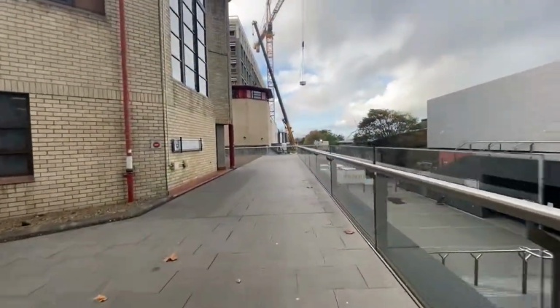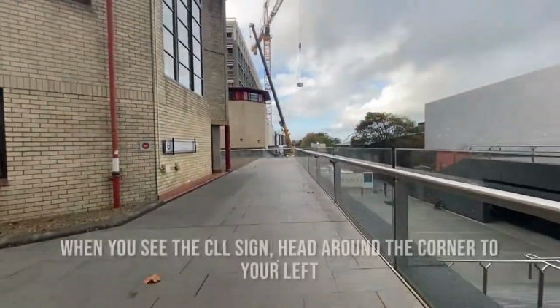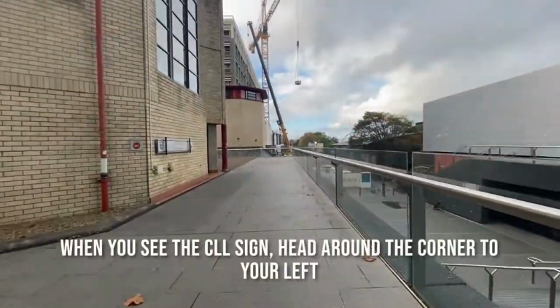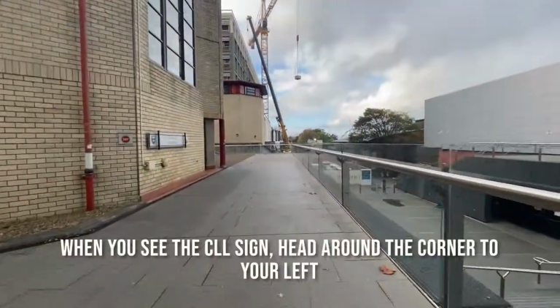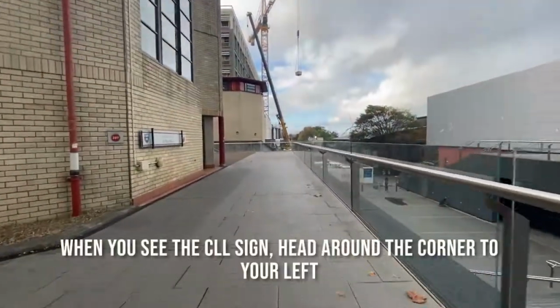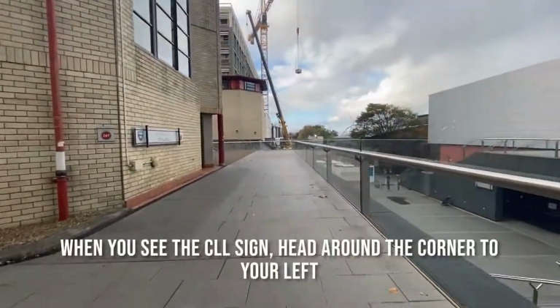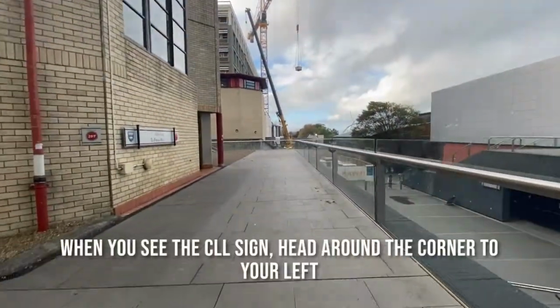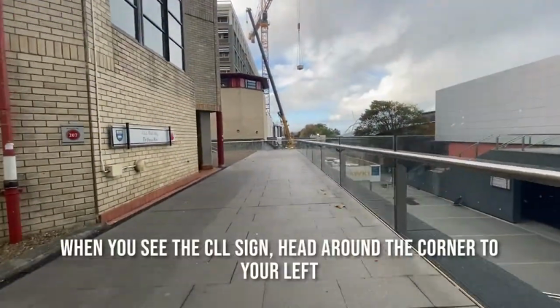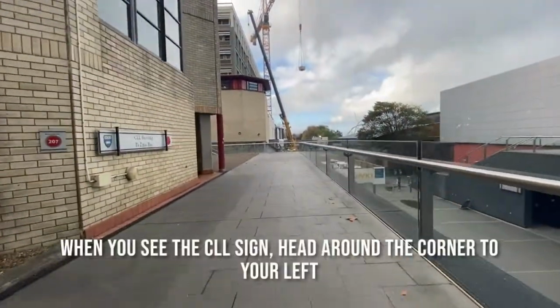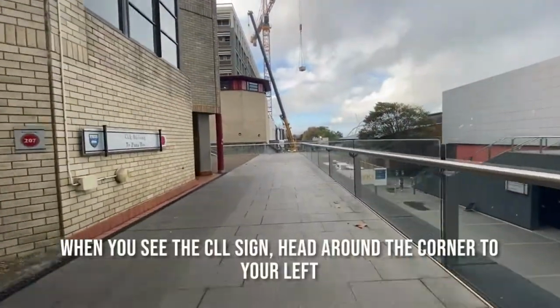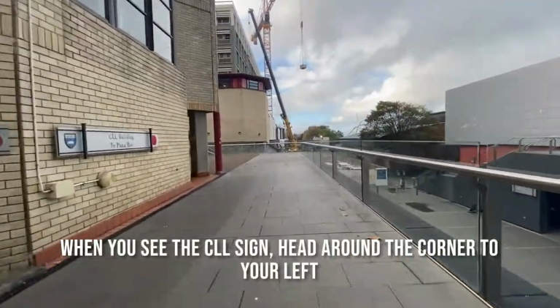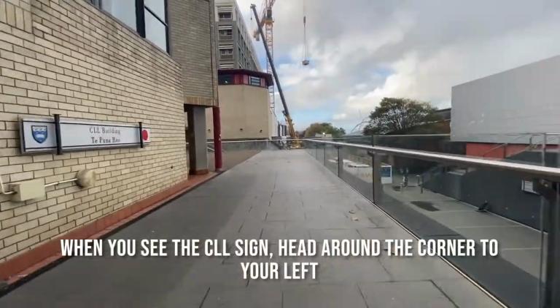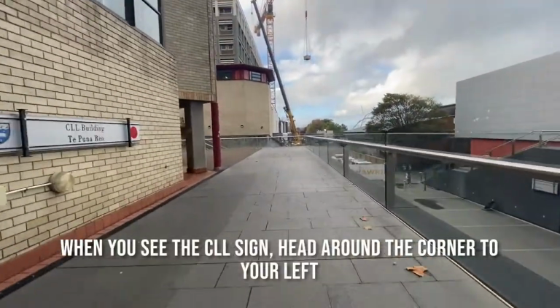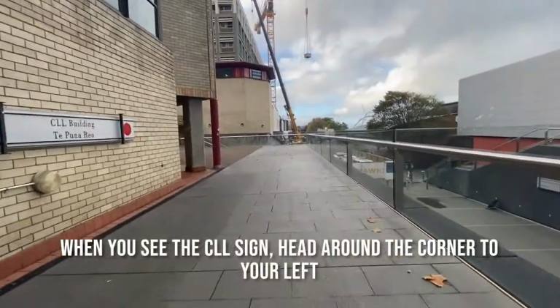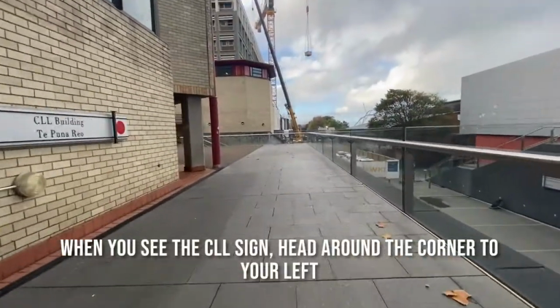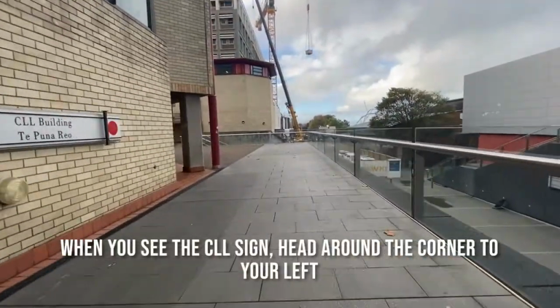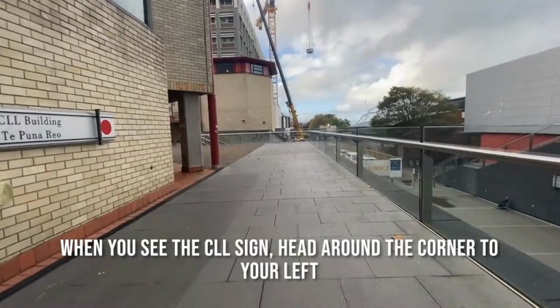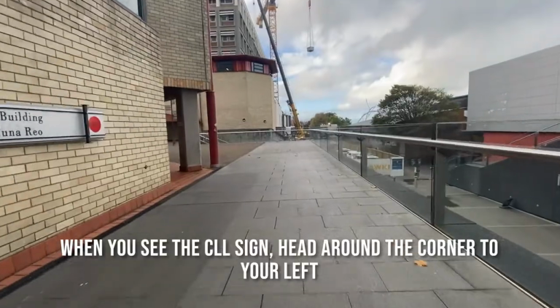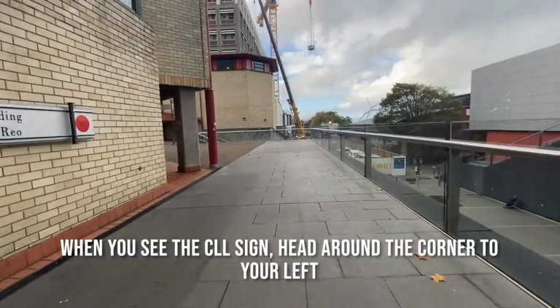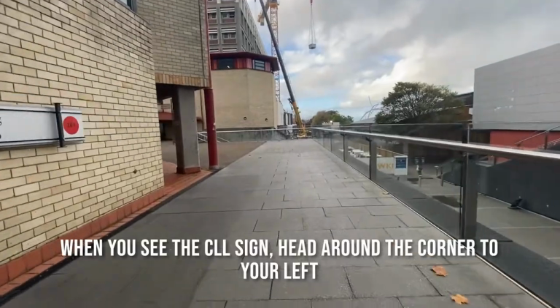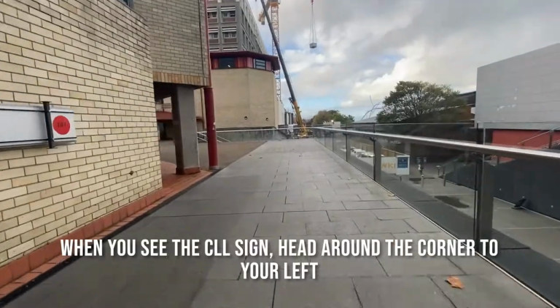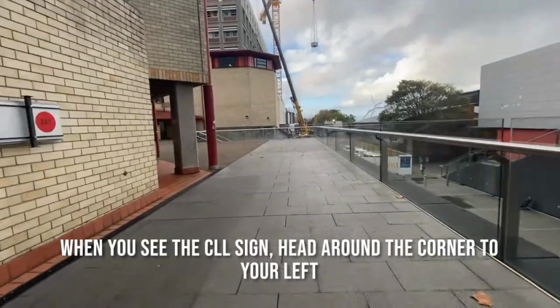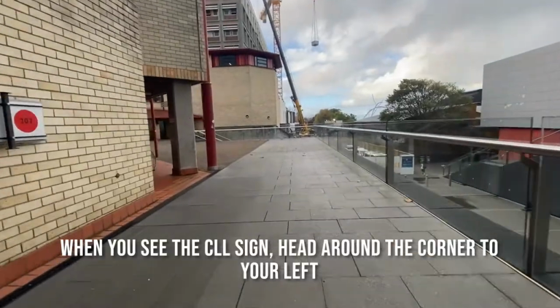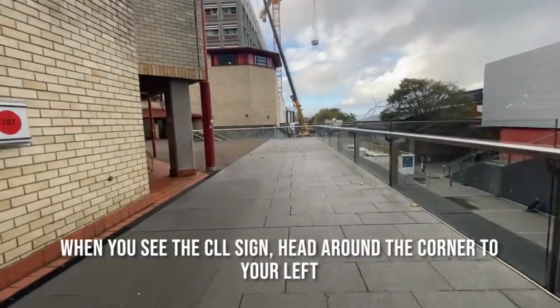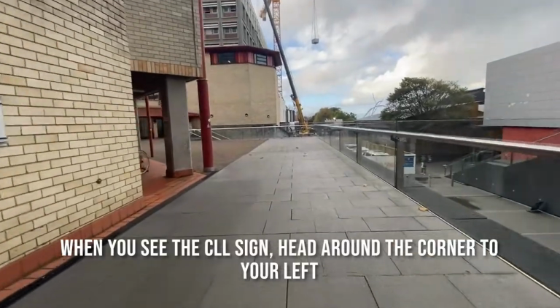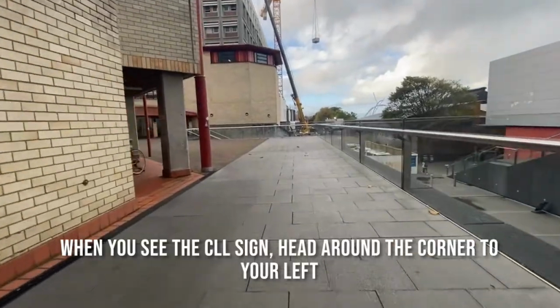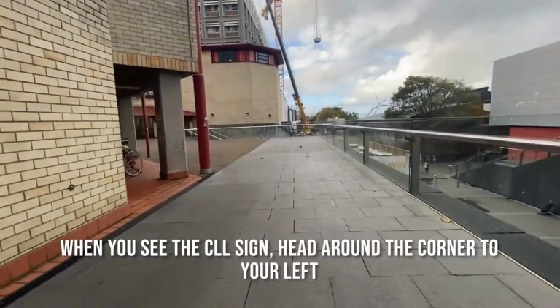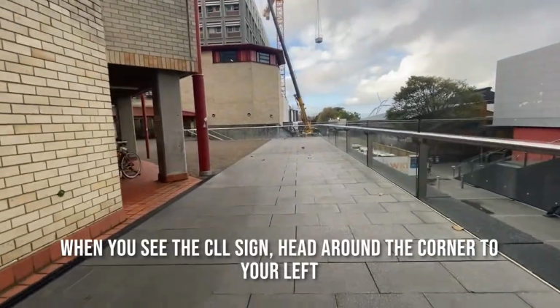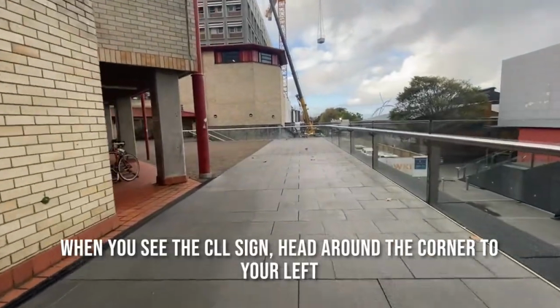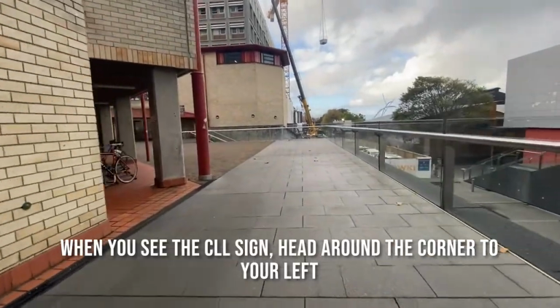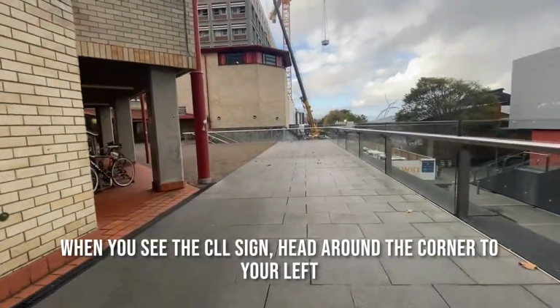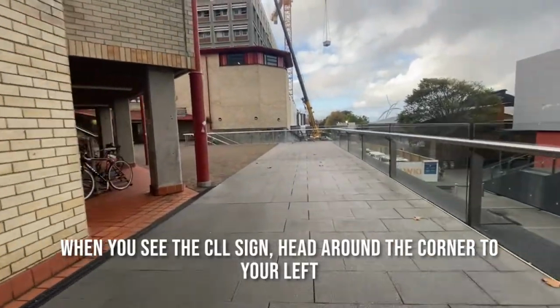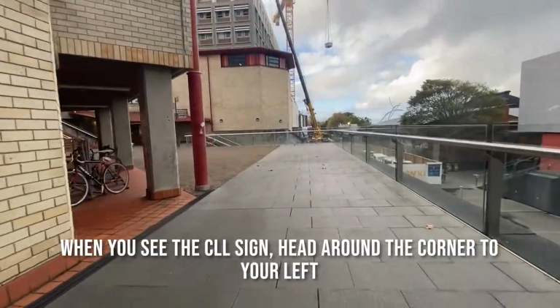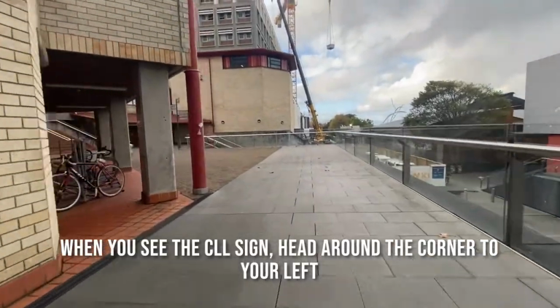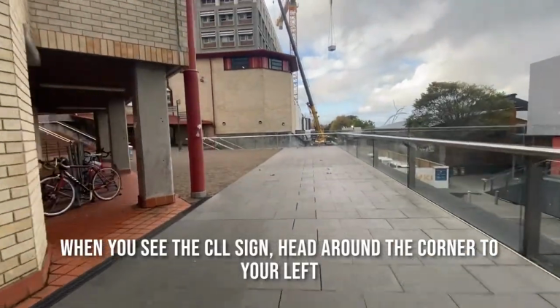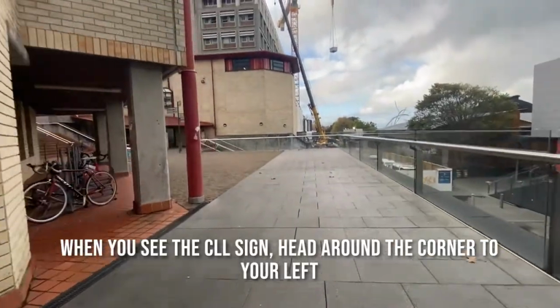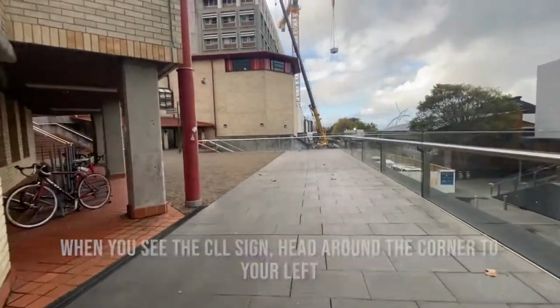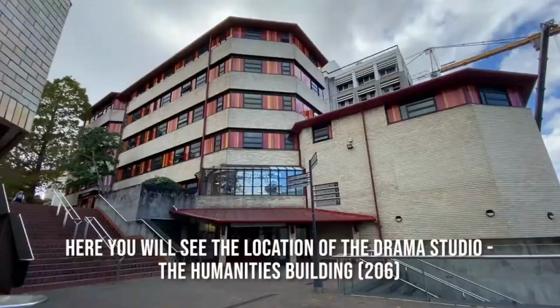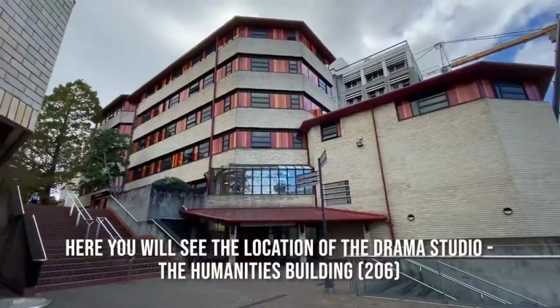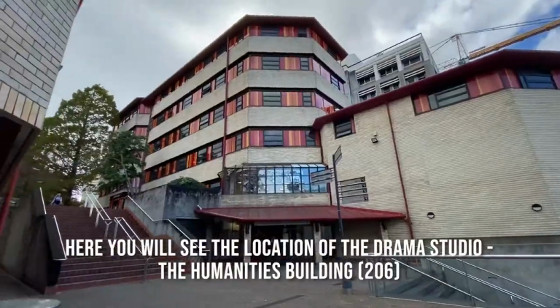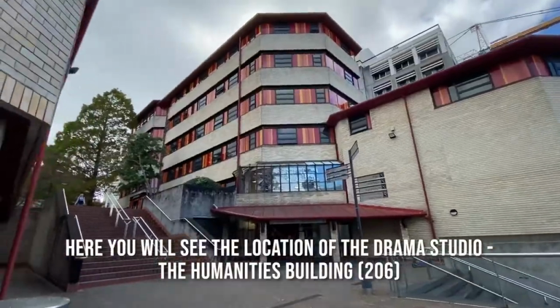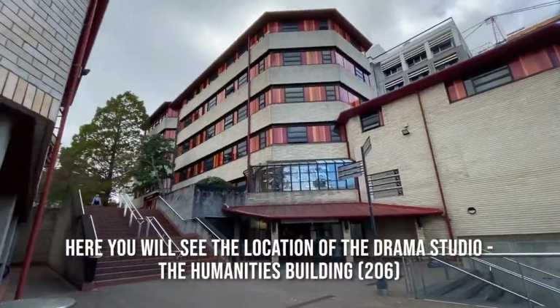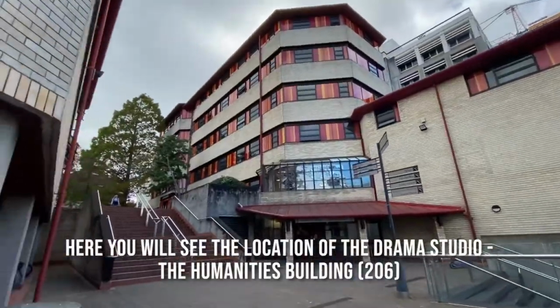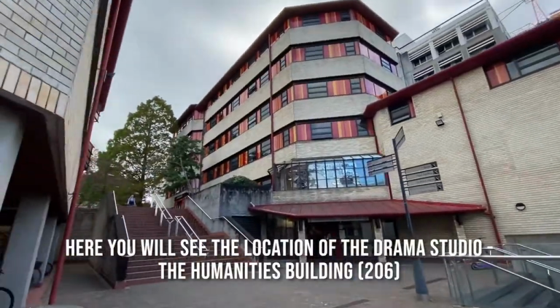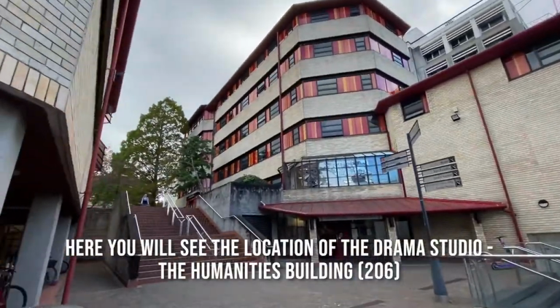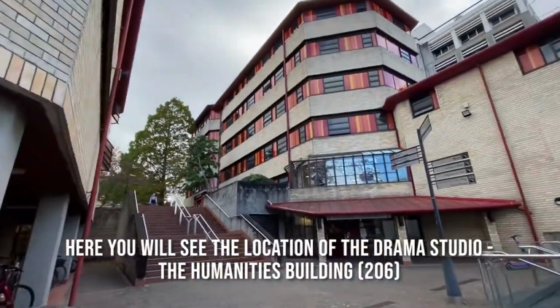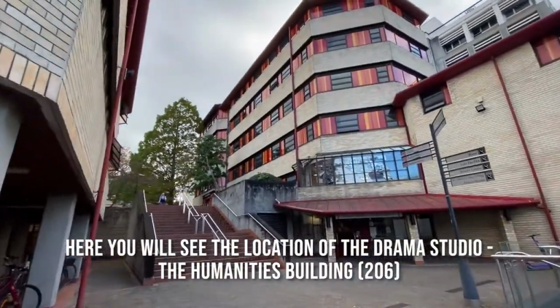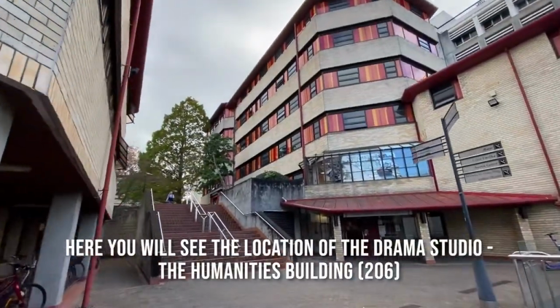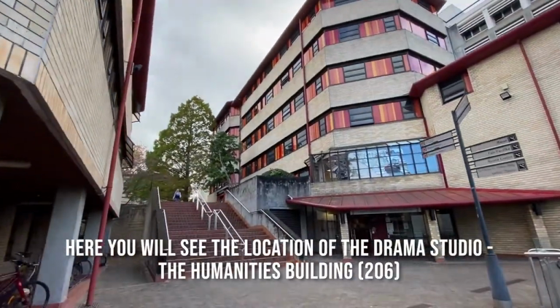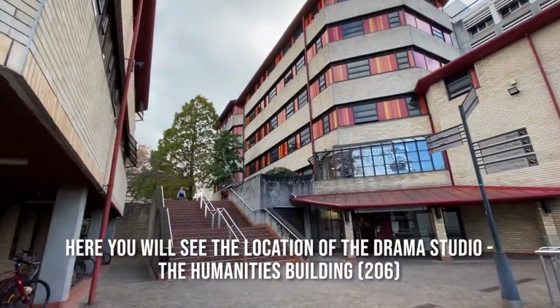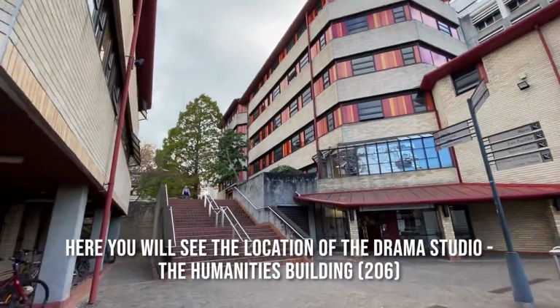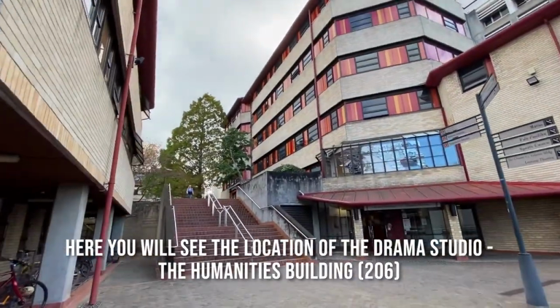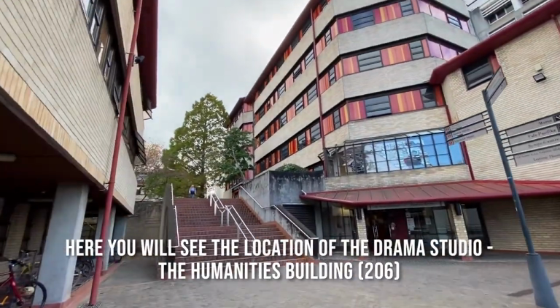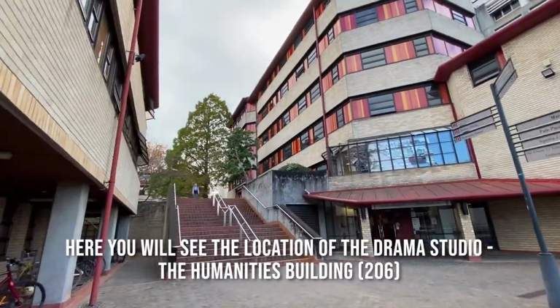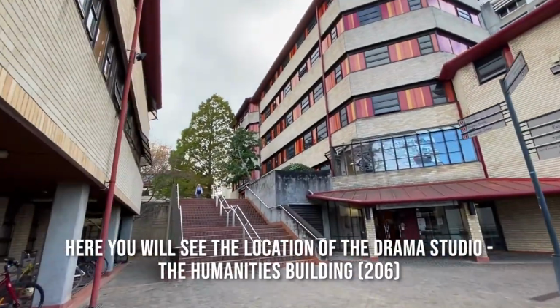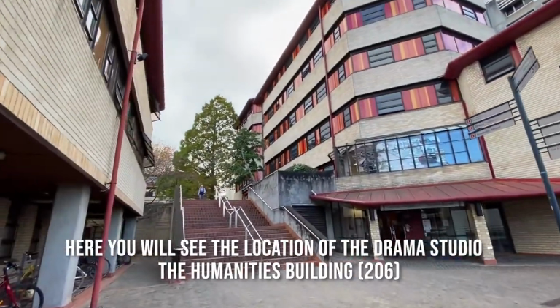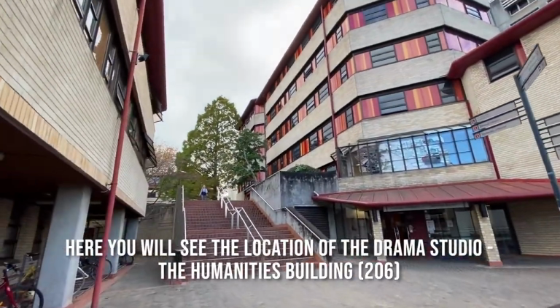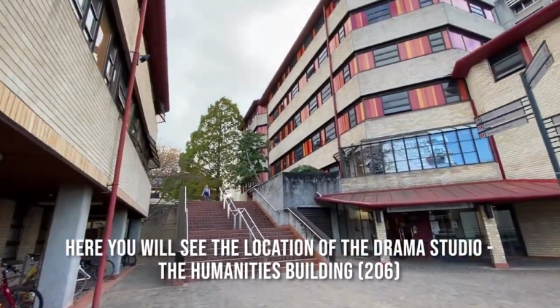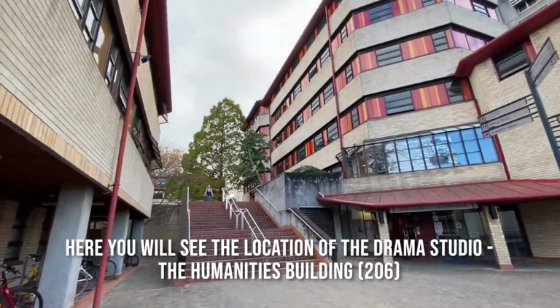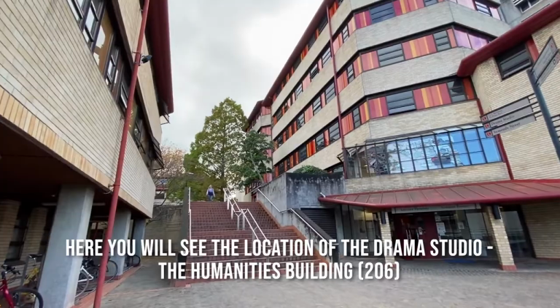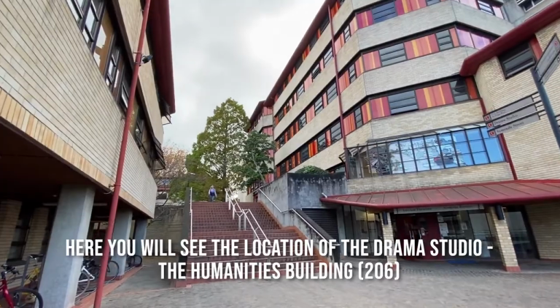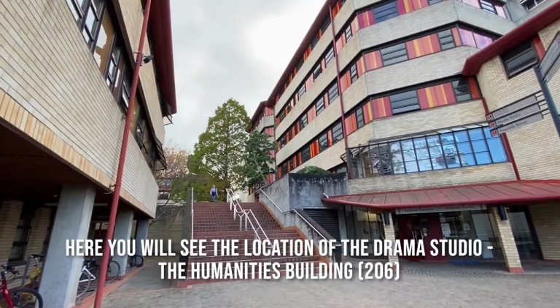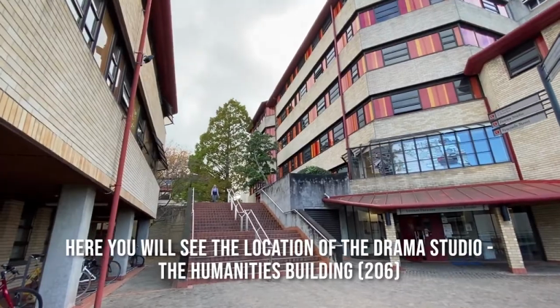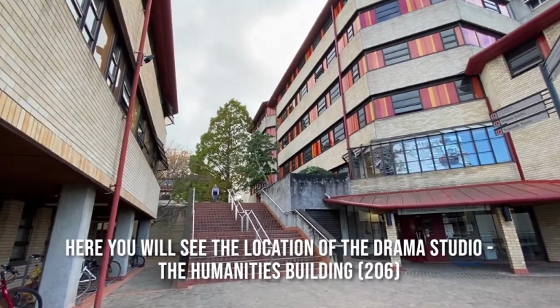When you see the CLL sign, head around the corner to your left. Here you will see the location of the drama studio — the humanities building.